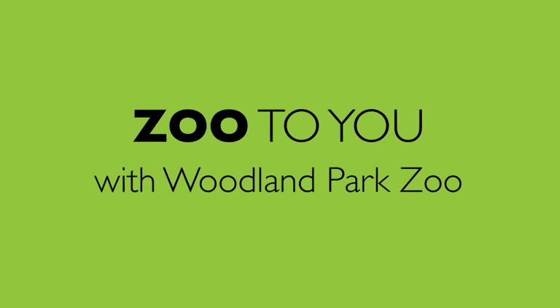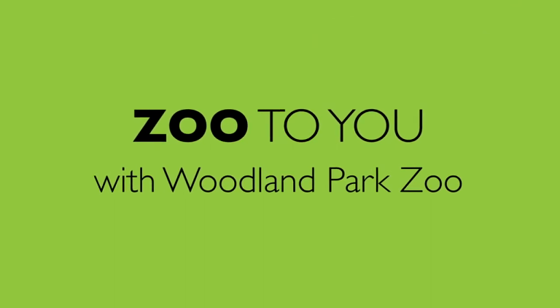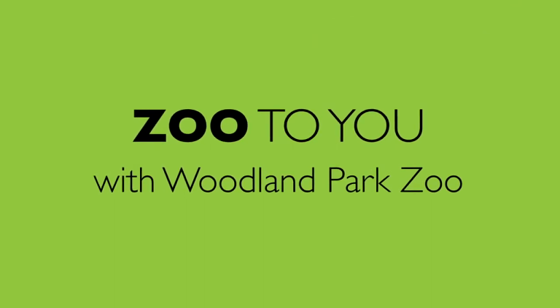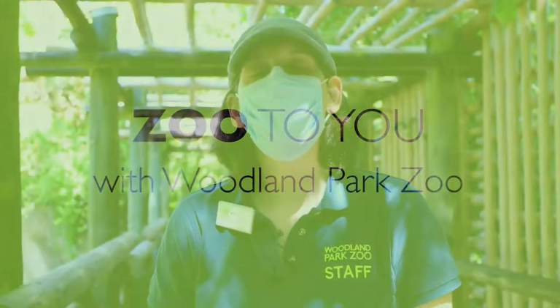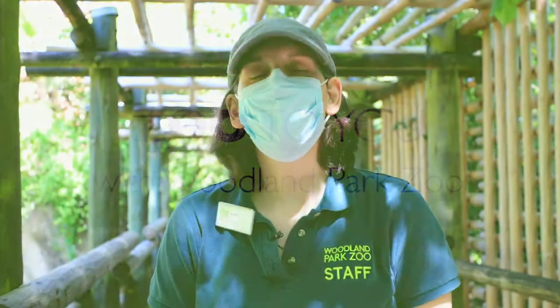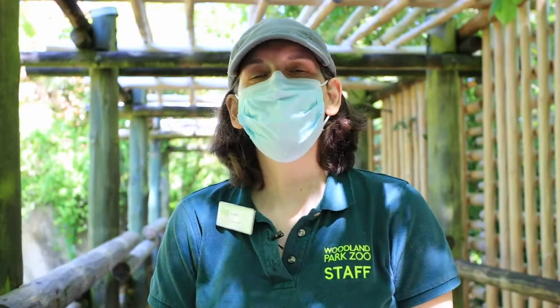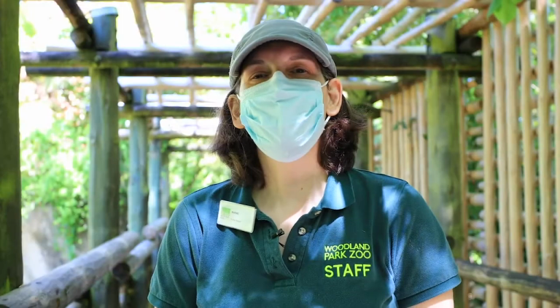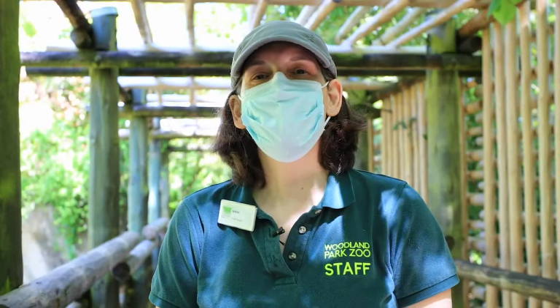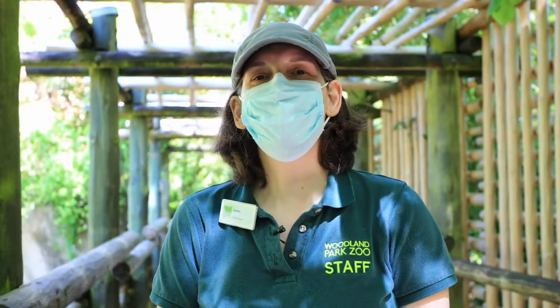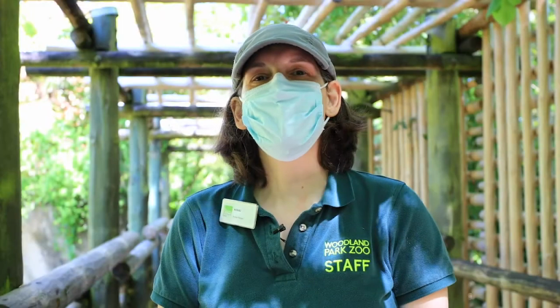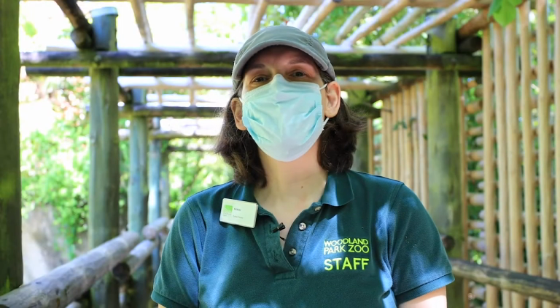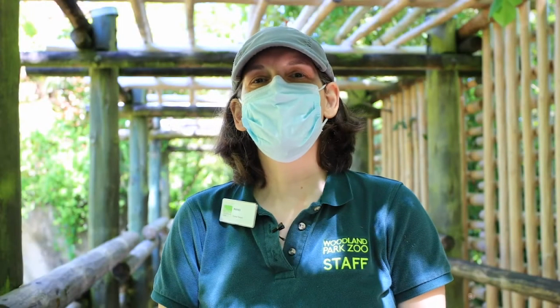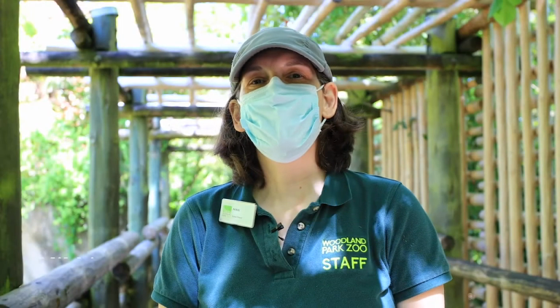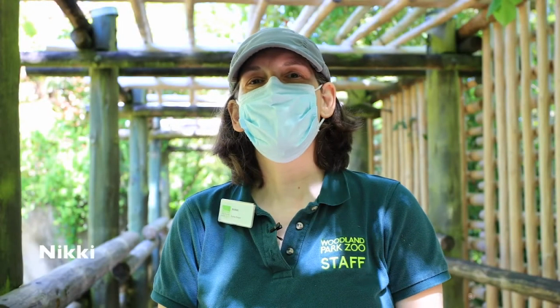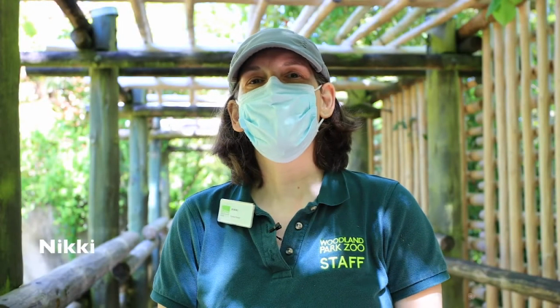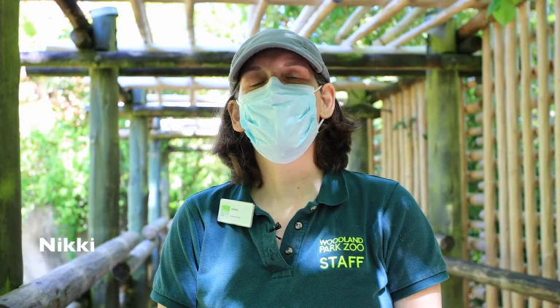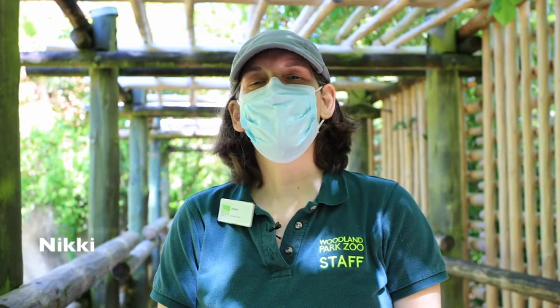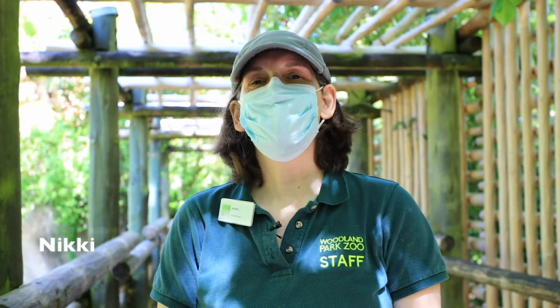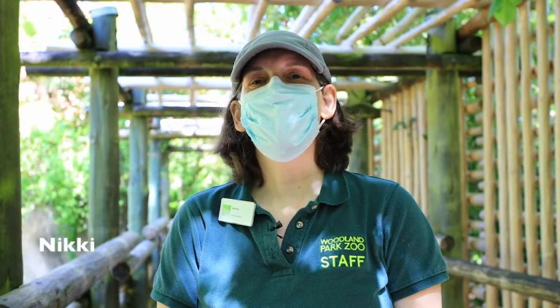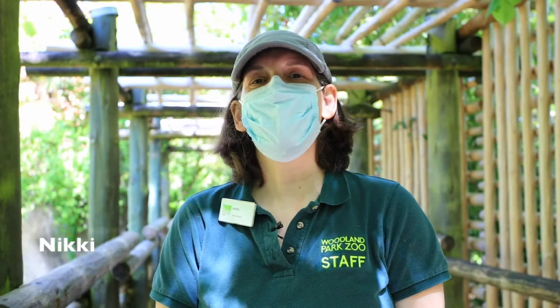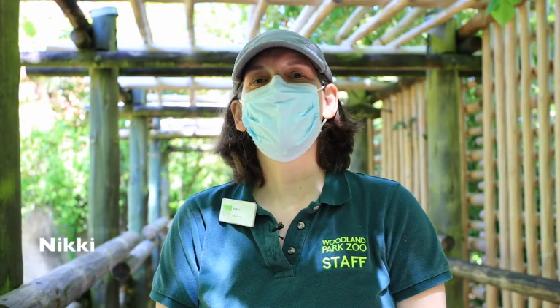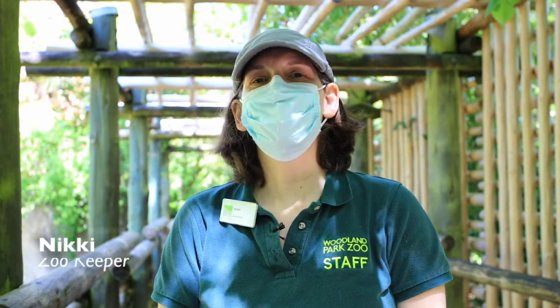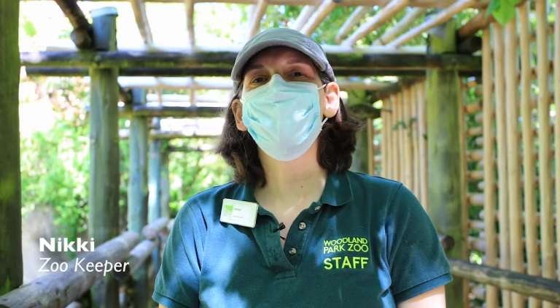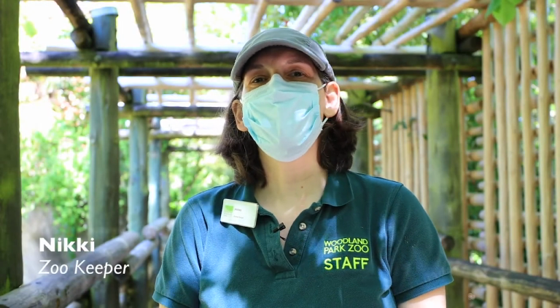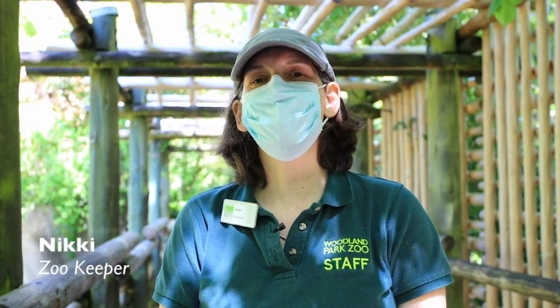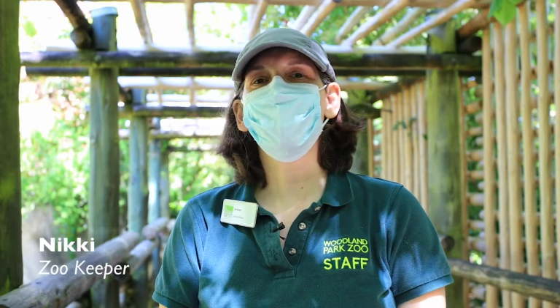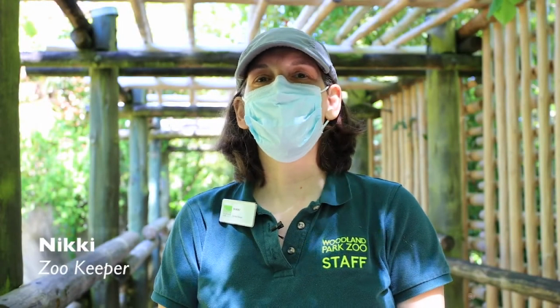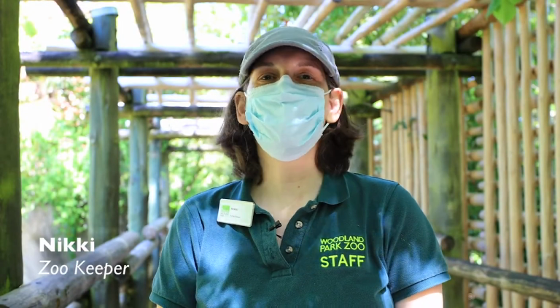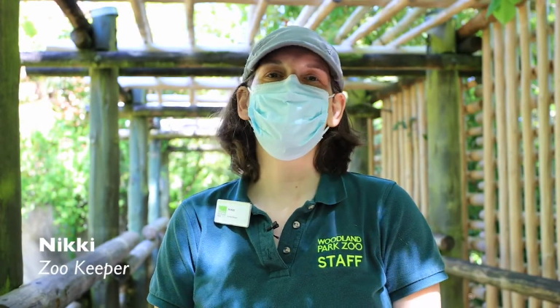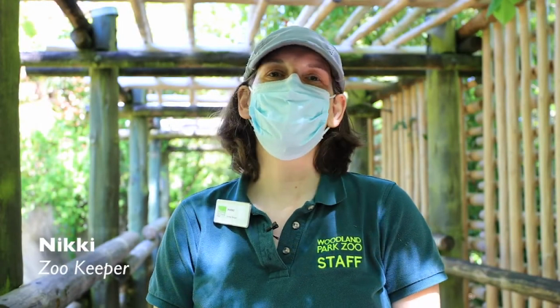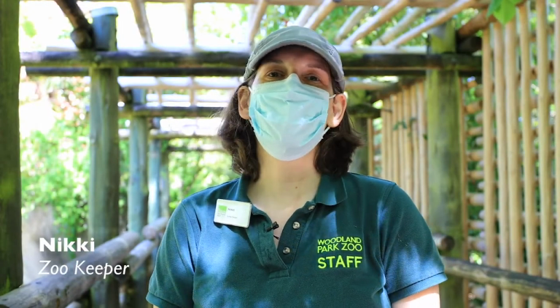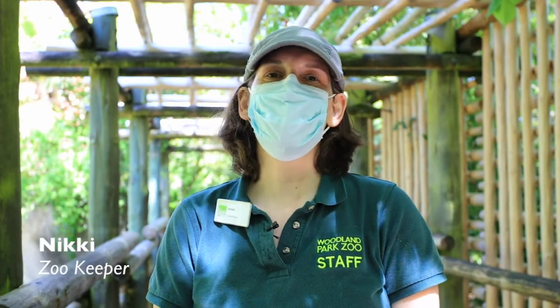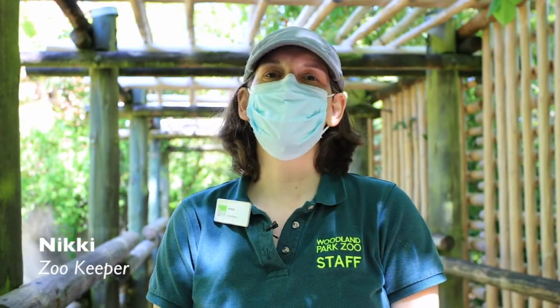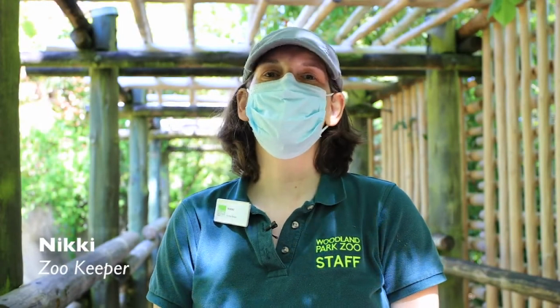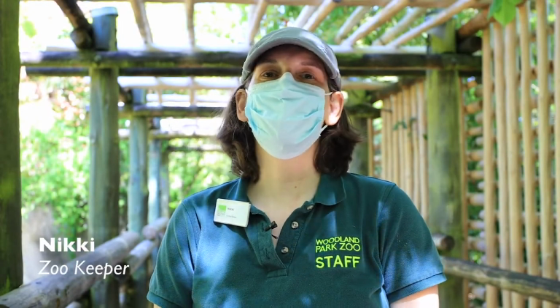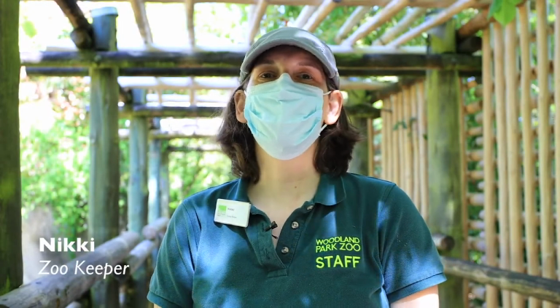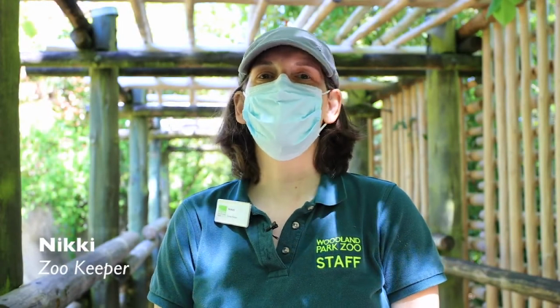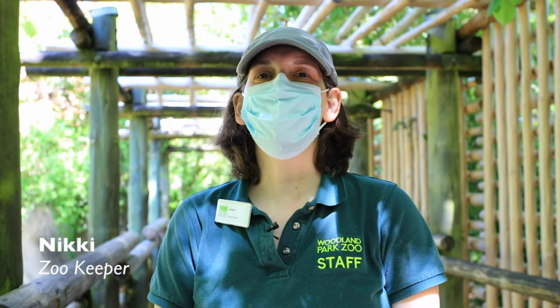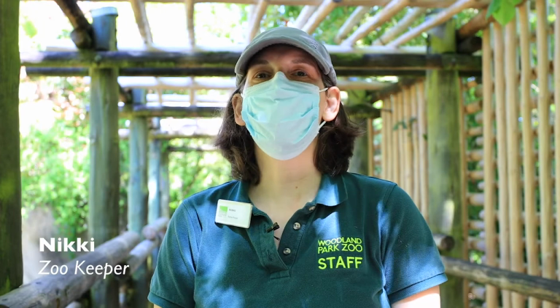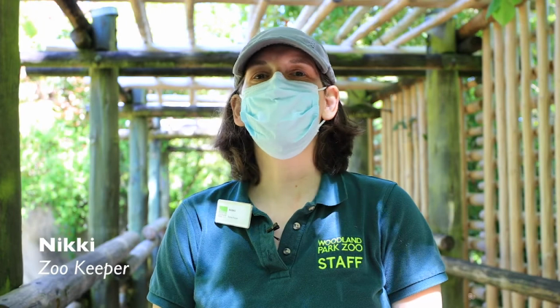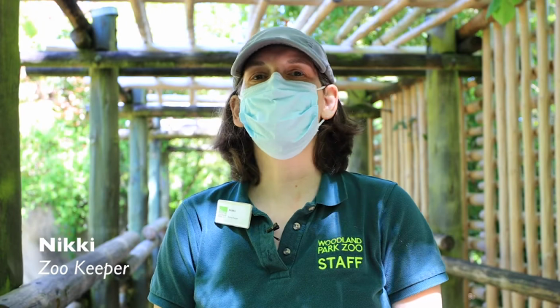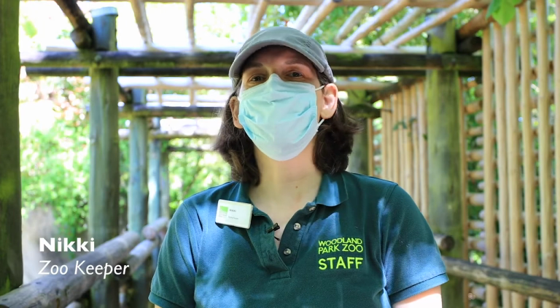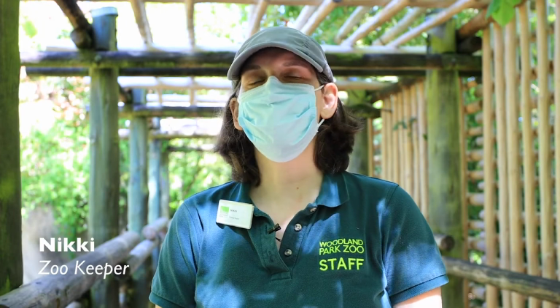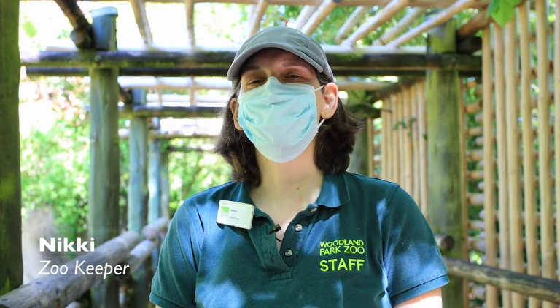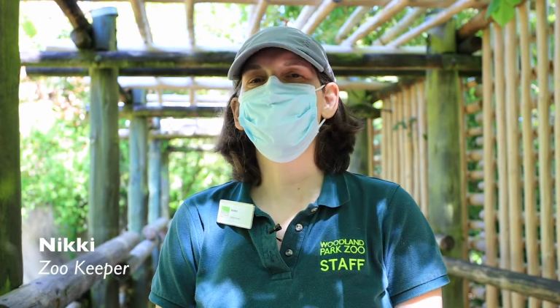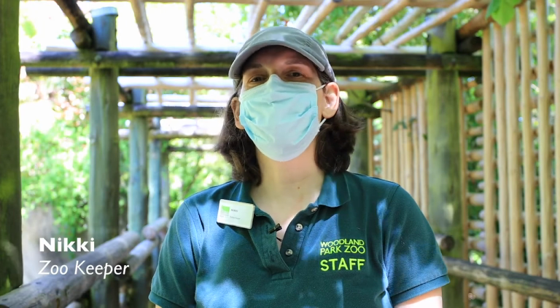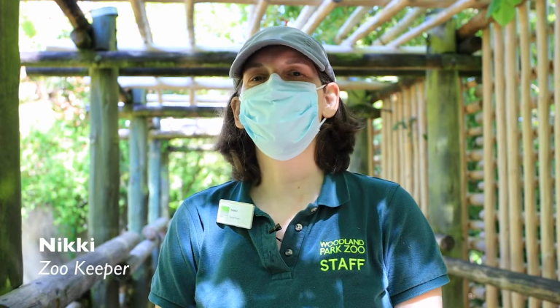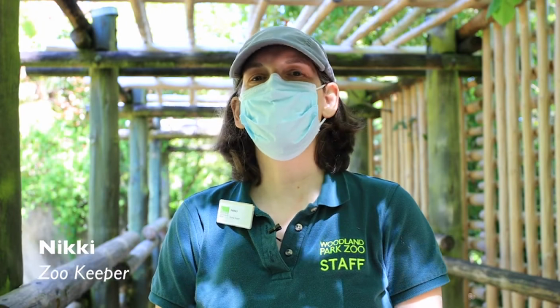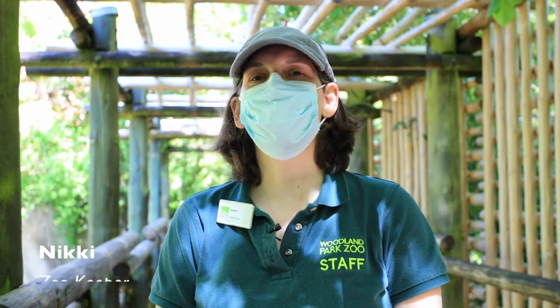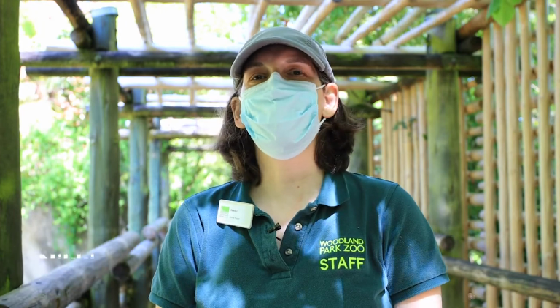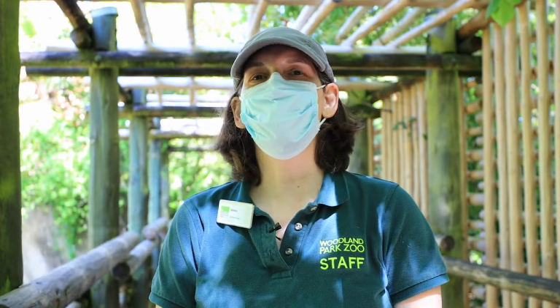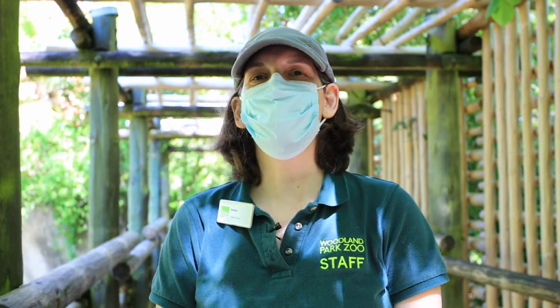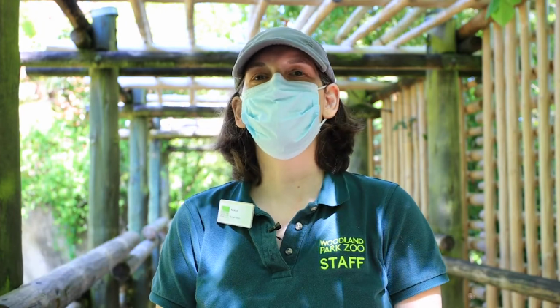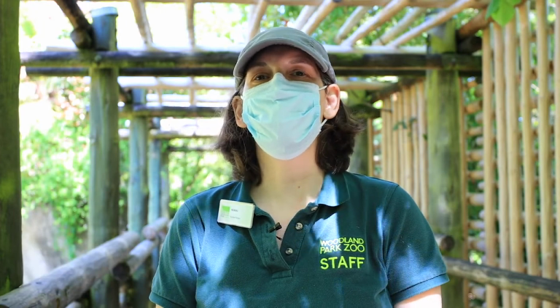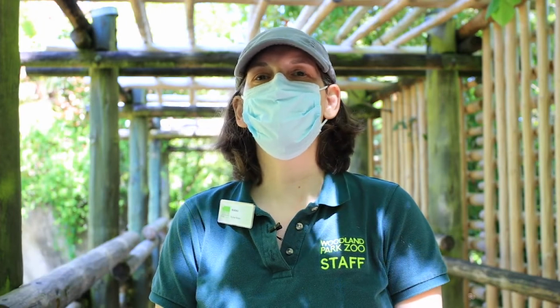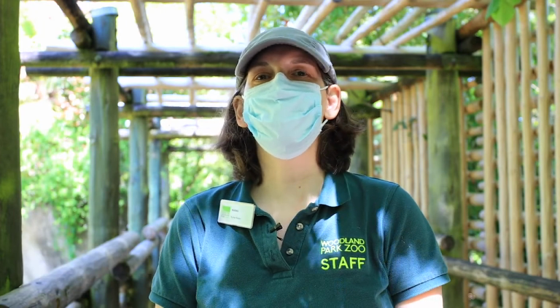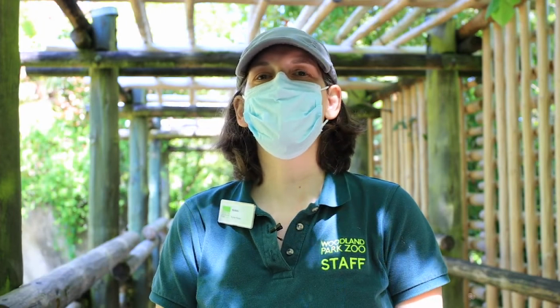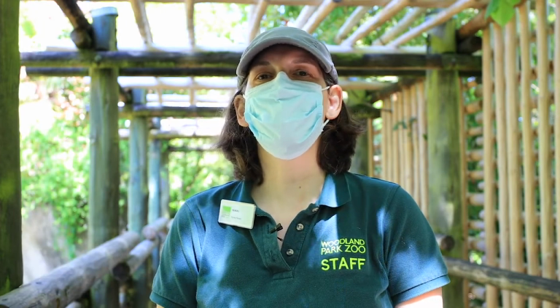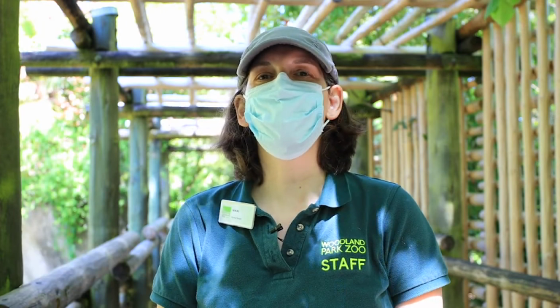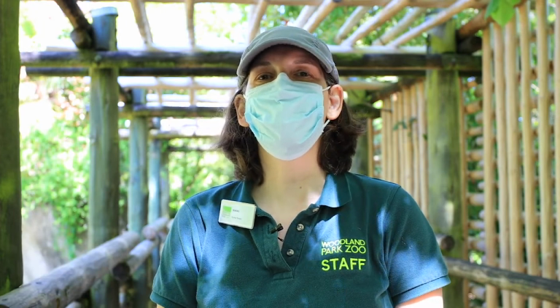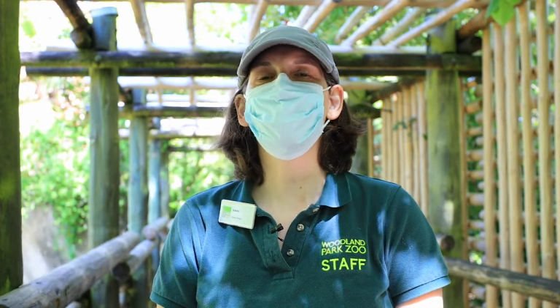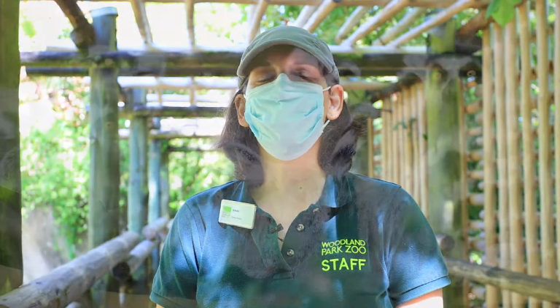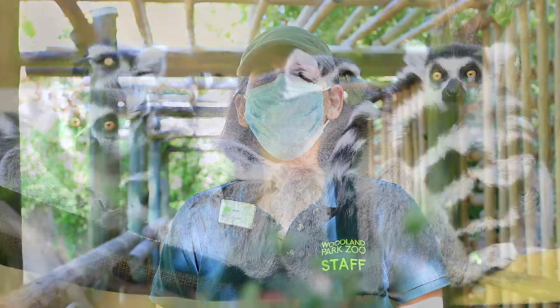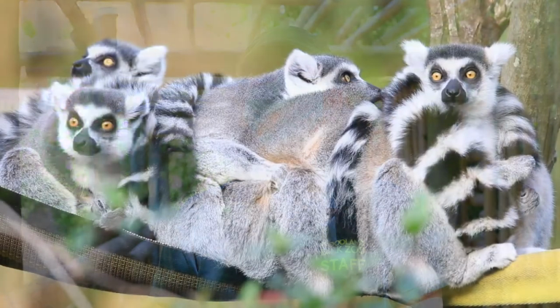Hi, my name is Nikki. I am an animal keeper at the Woodland Park Zoo and I take care of the ring-tail lemurs.